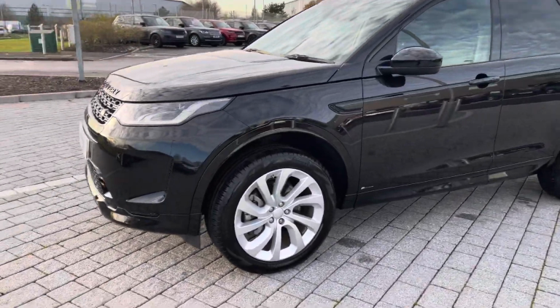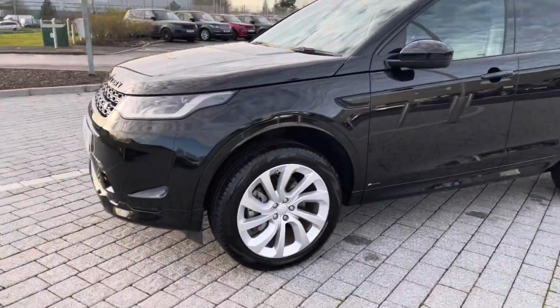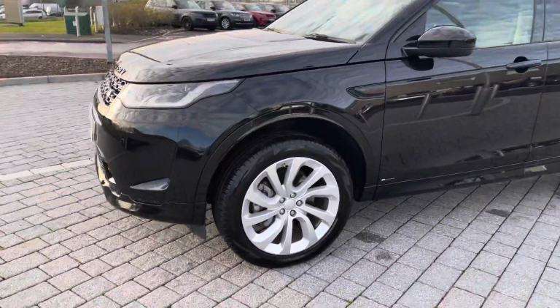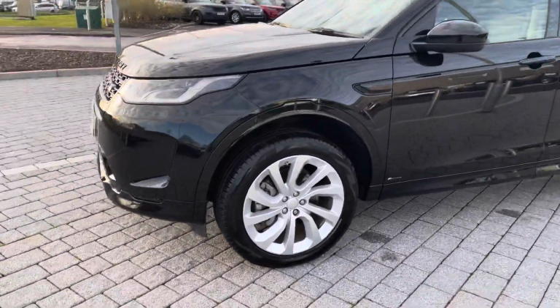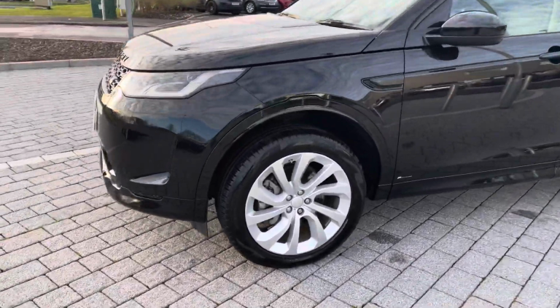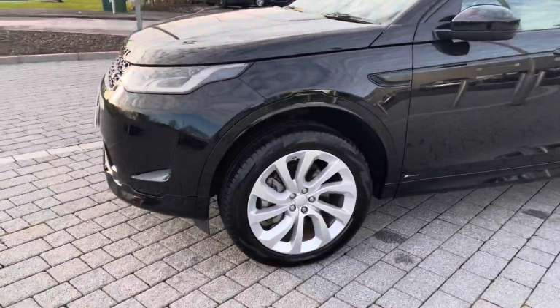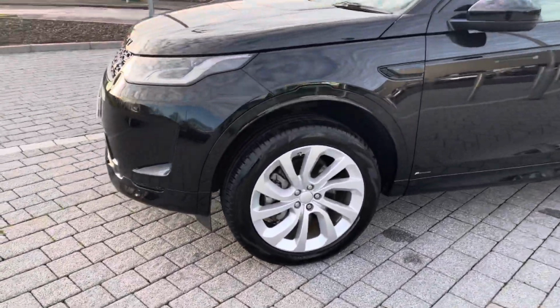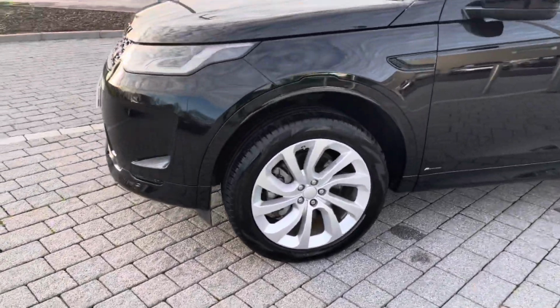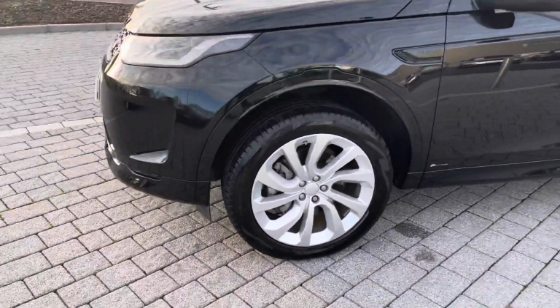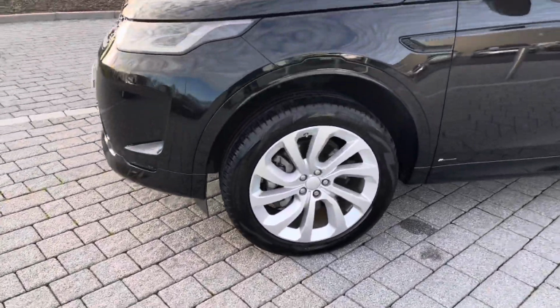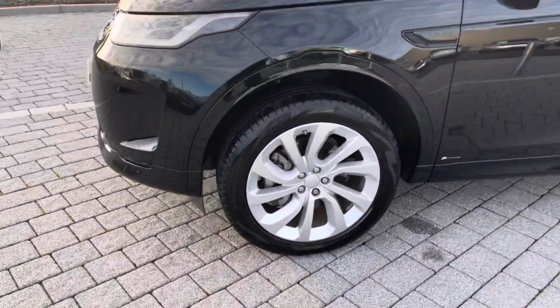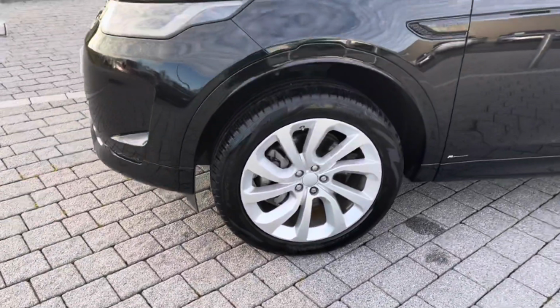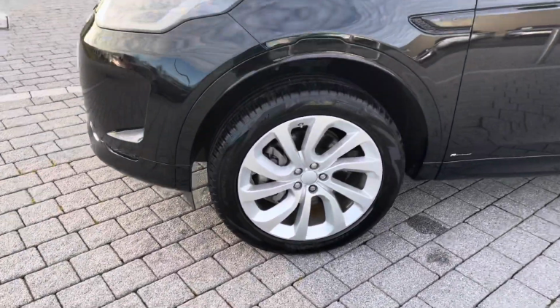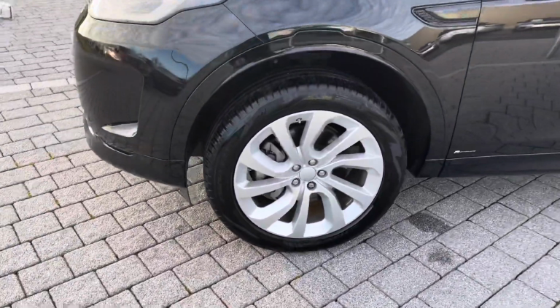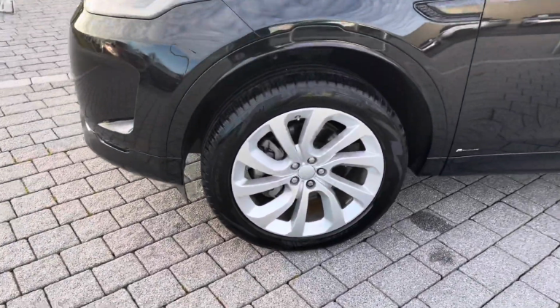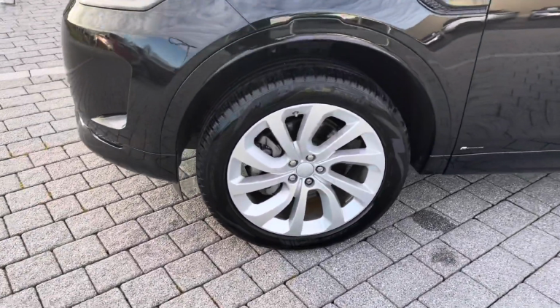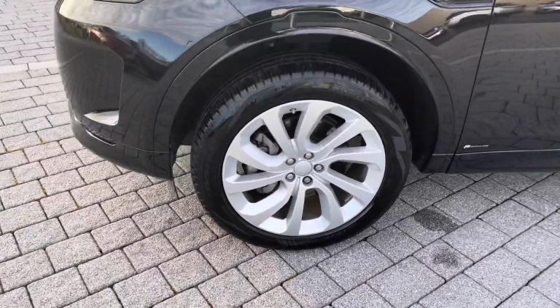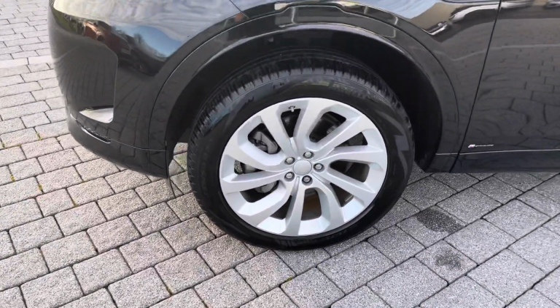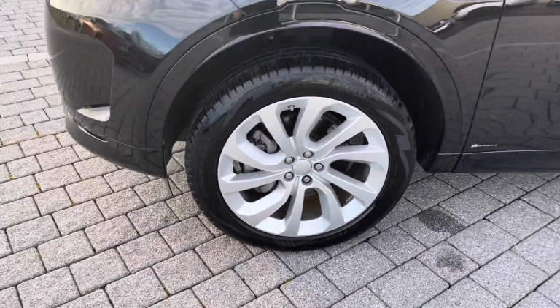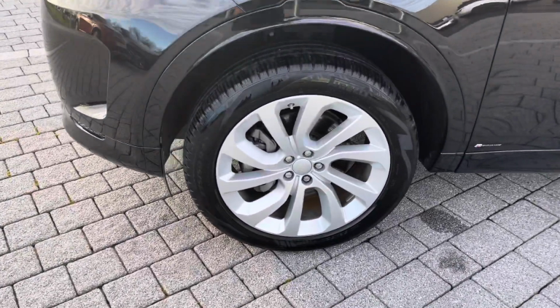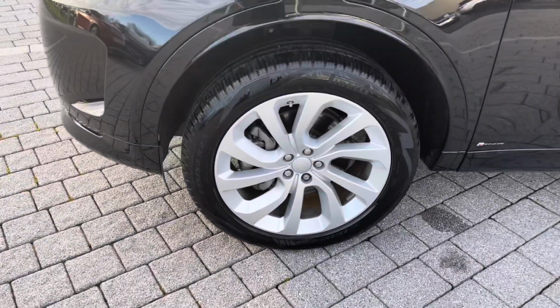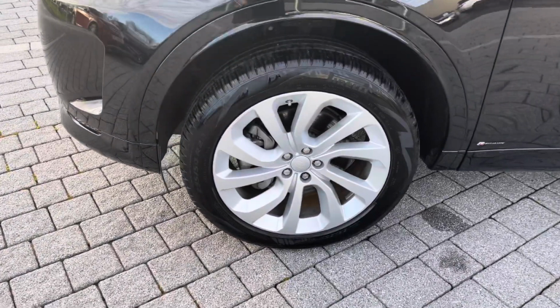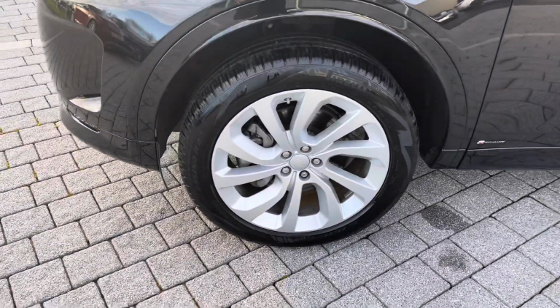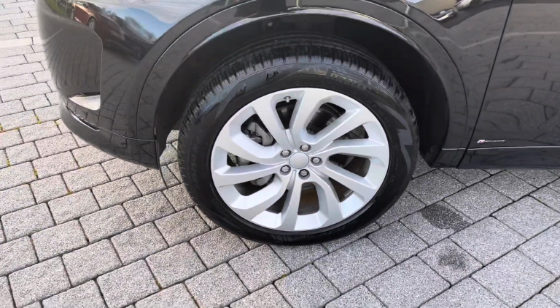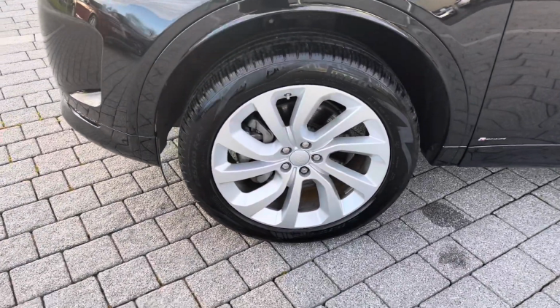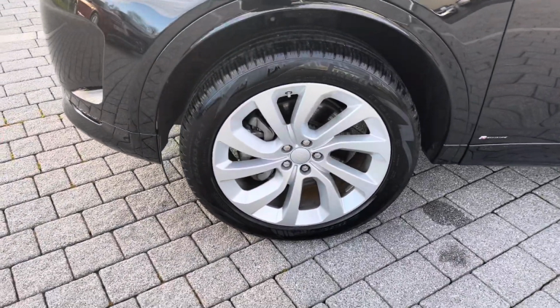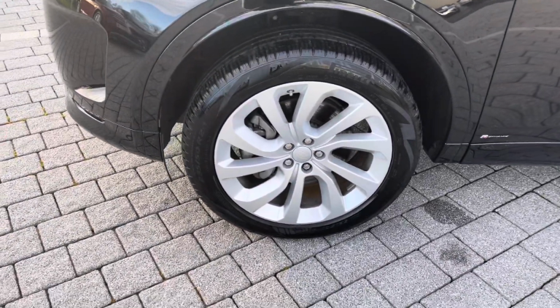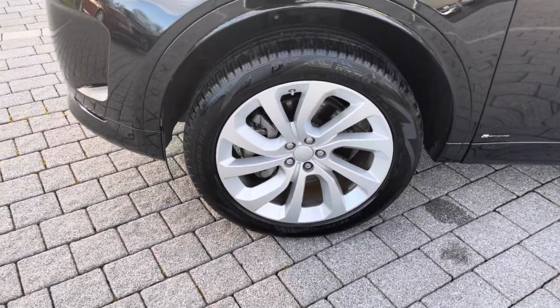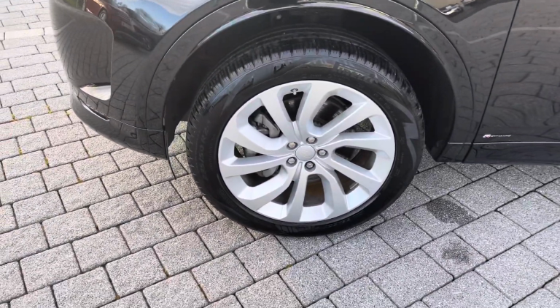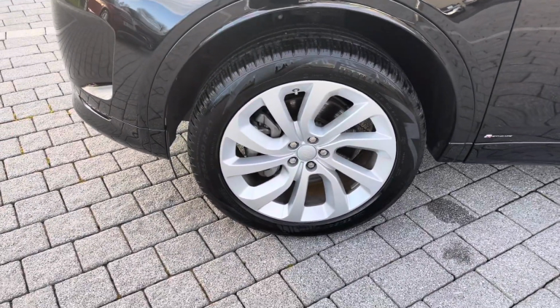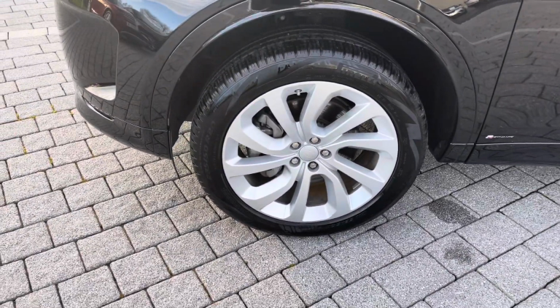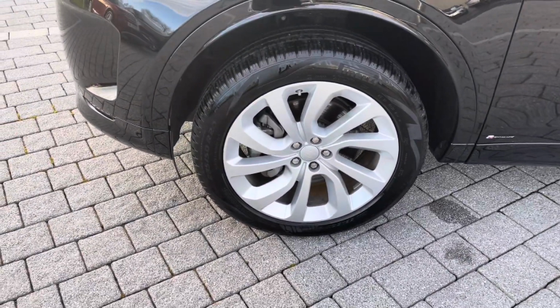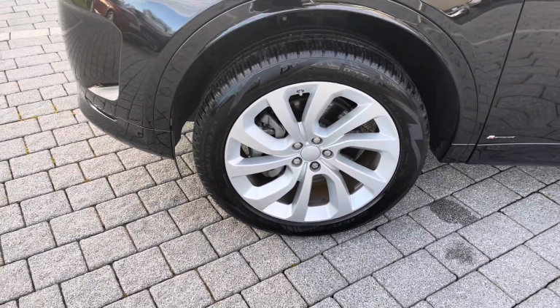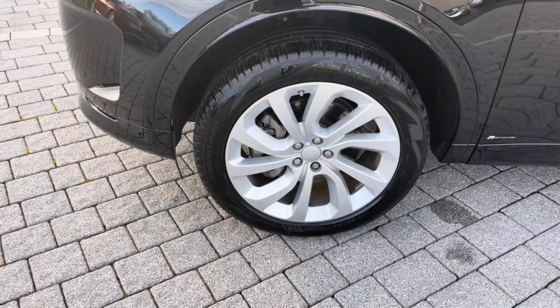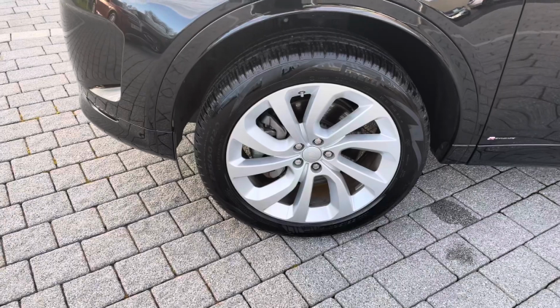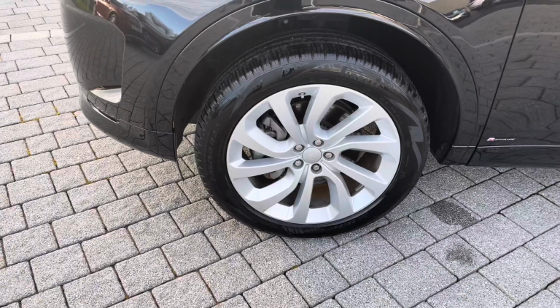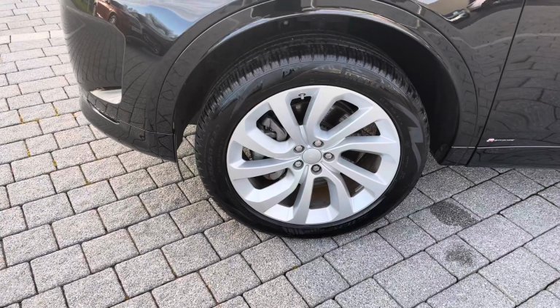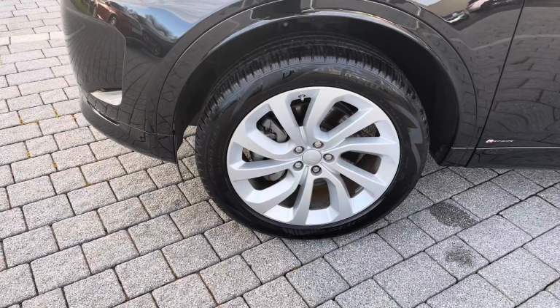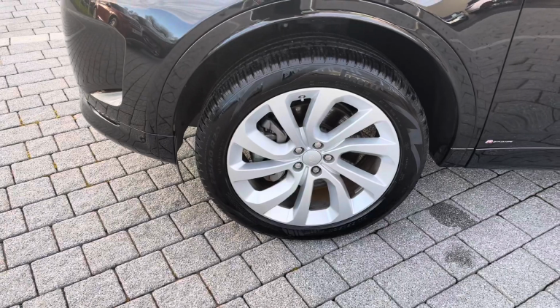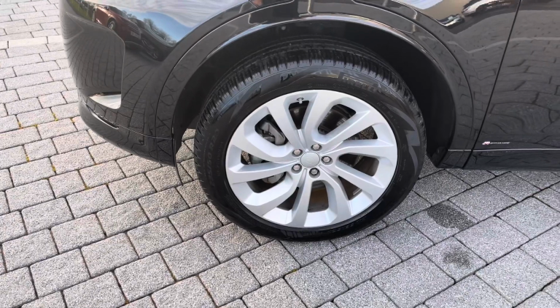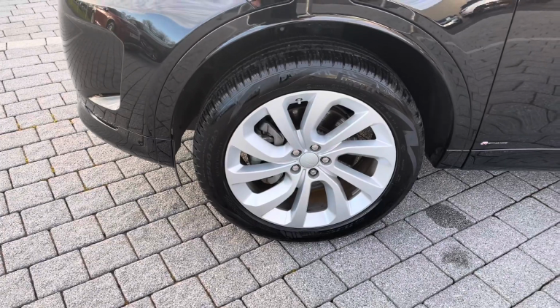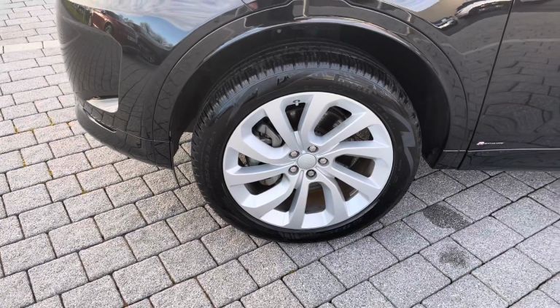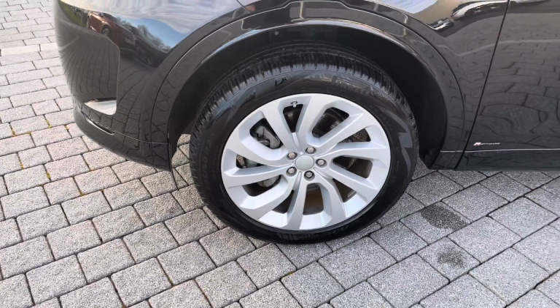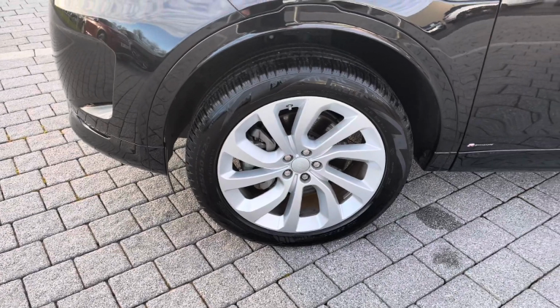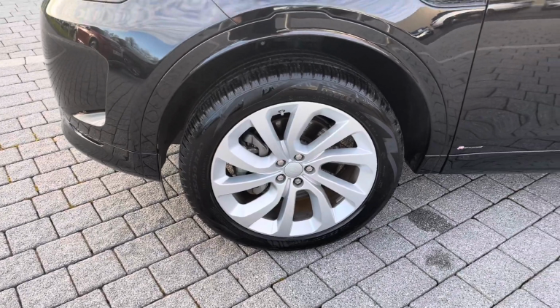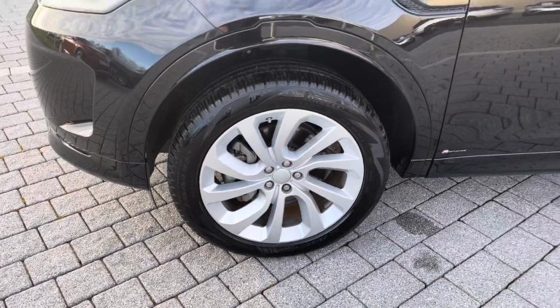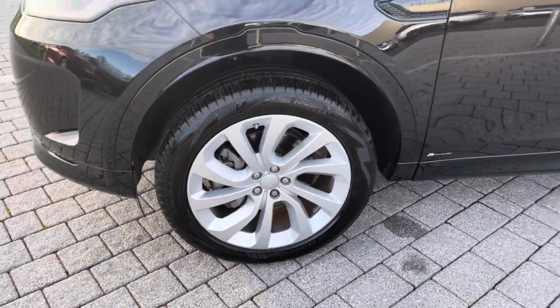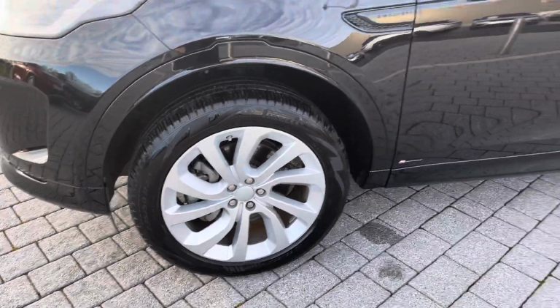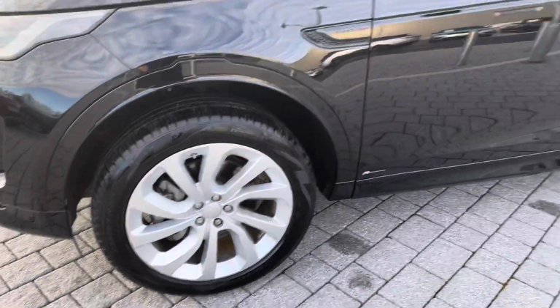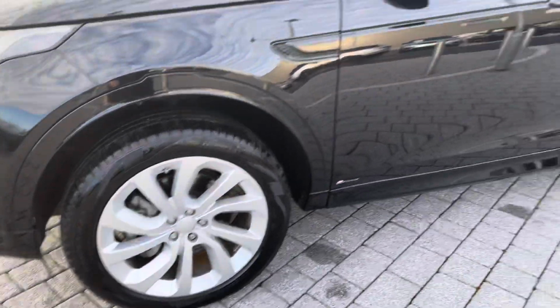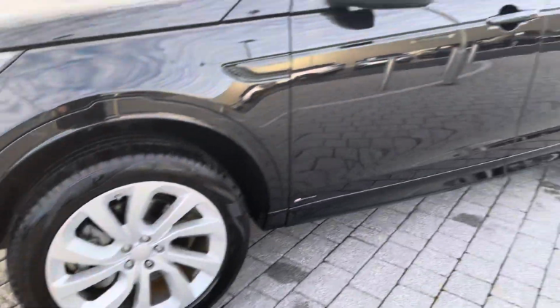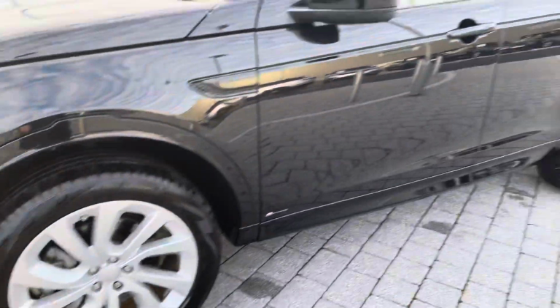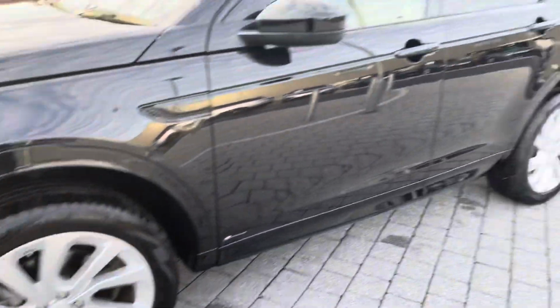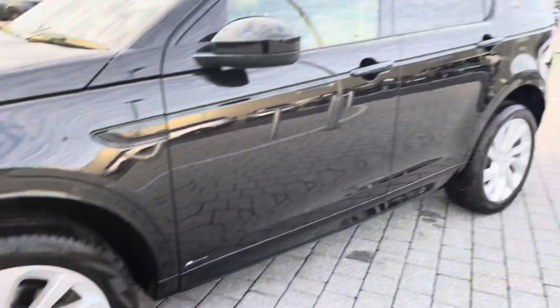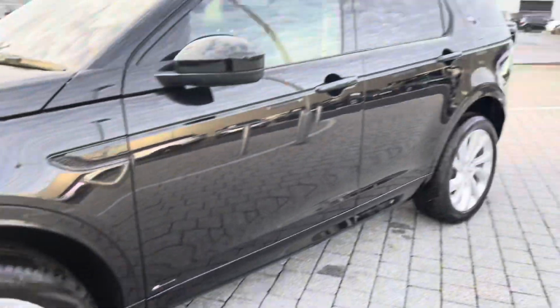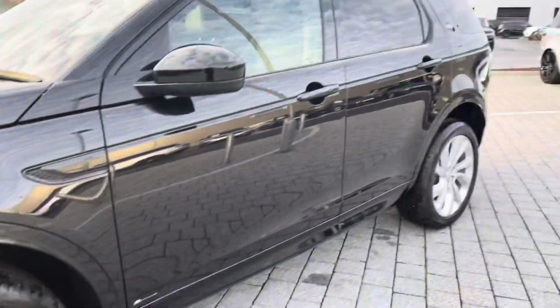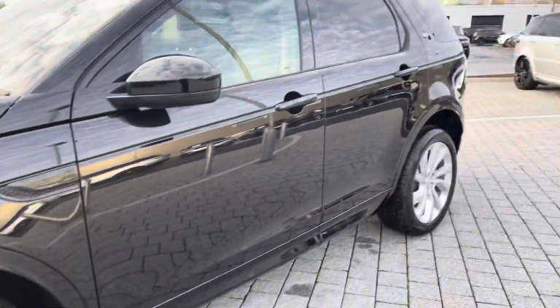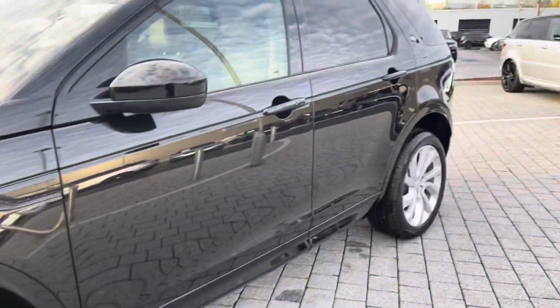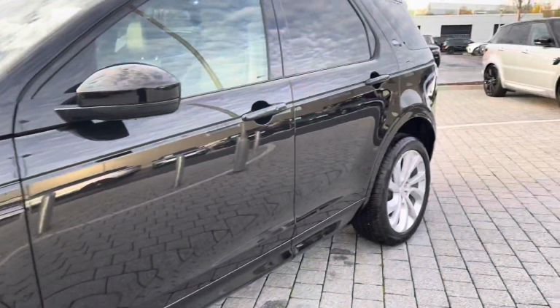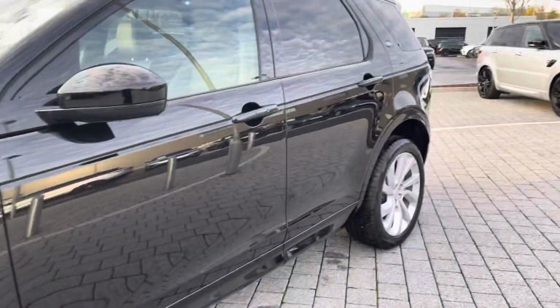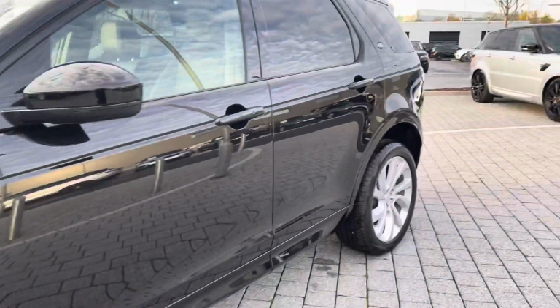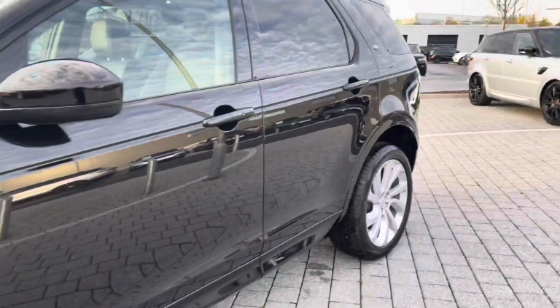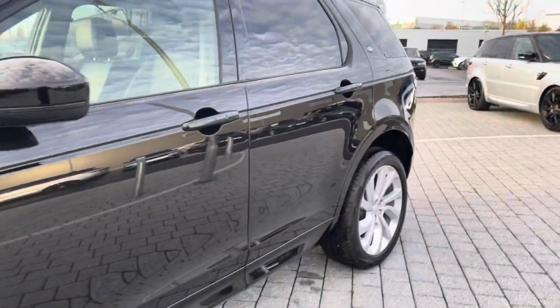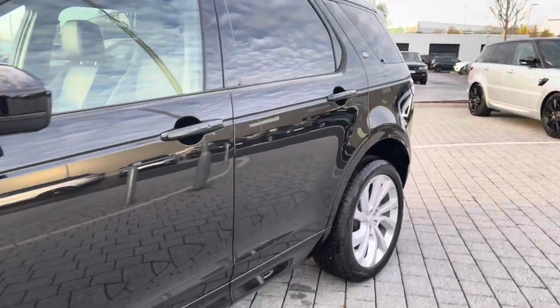You have 20-inch five split spoke silver finish alloys.